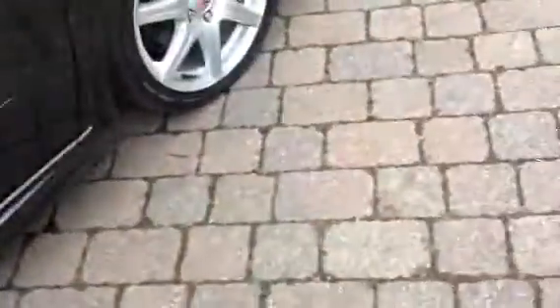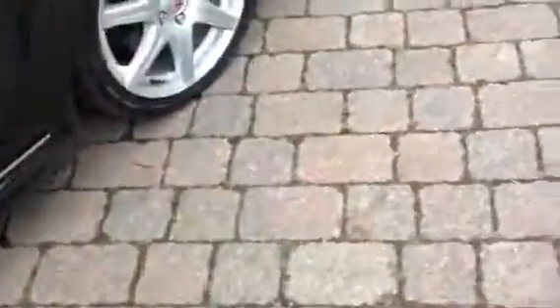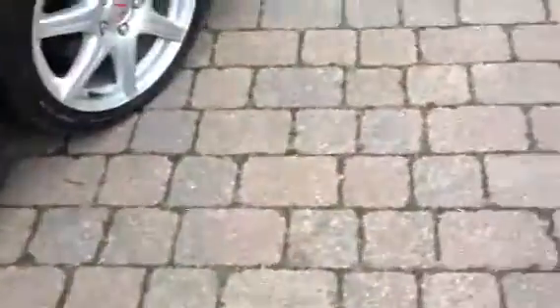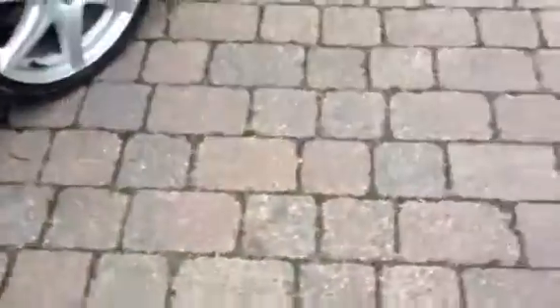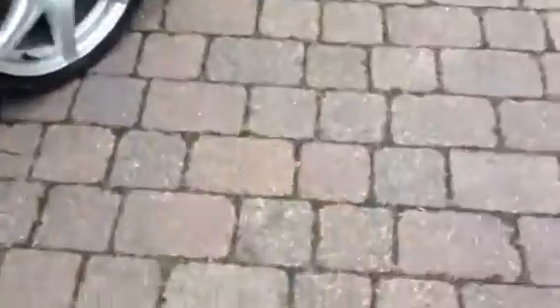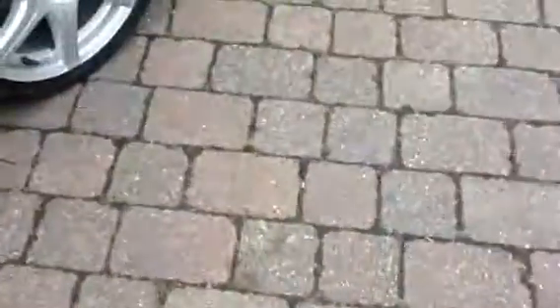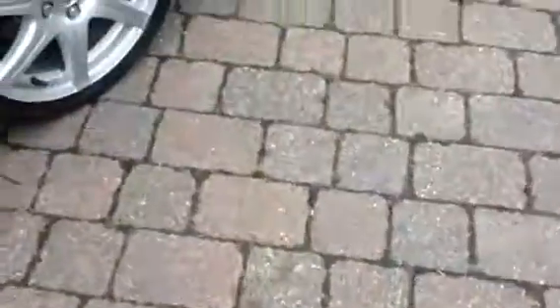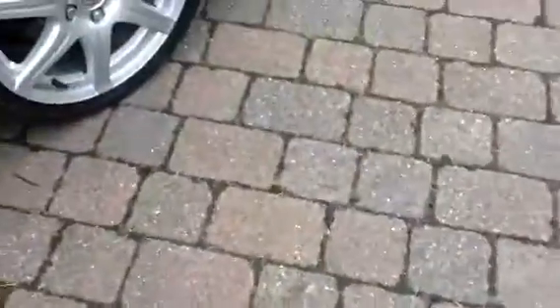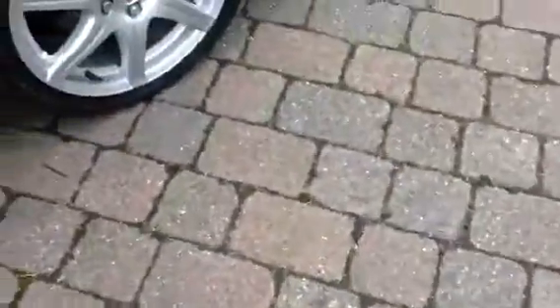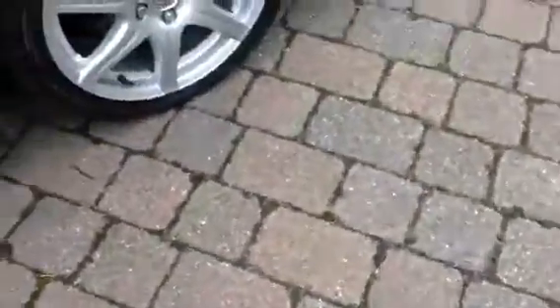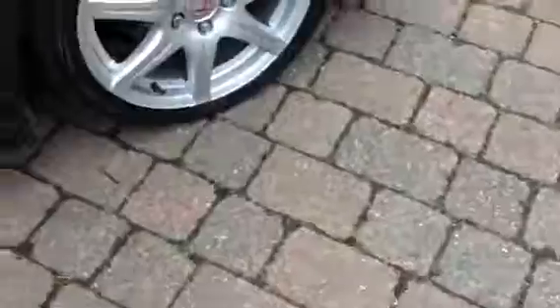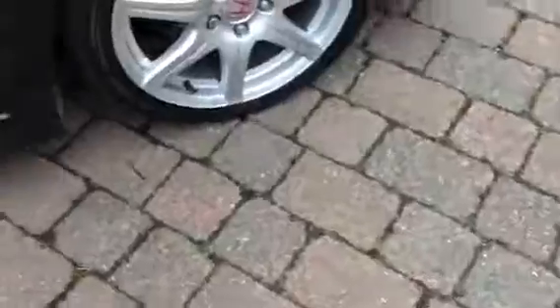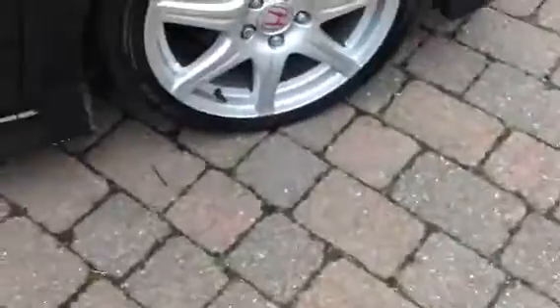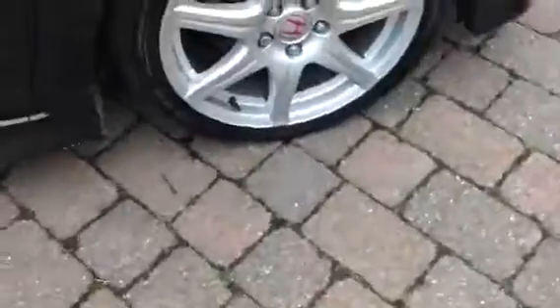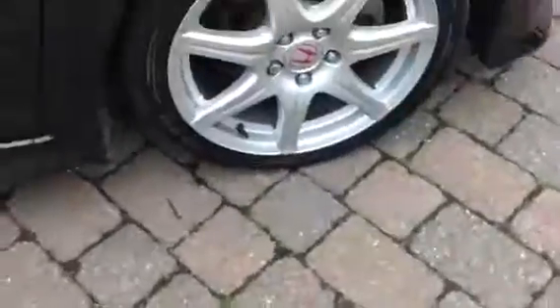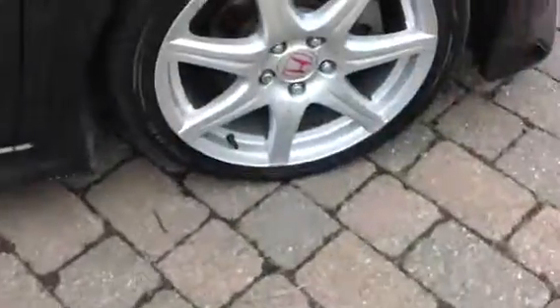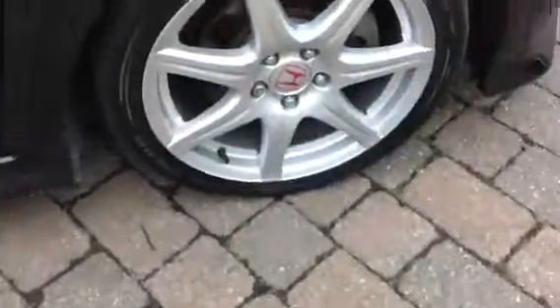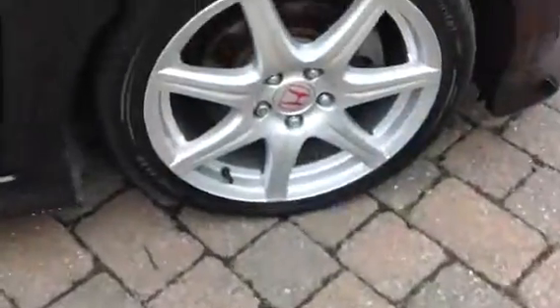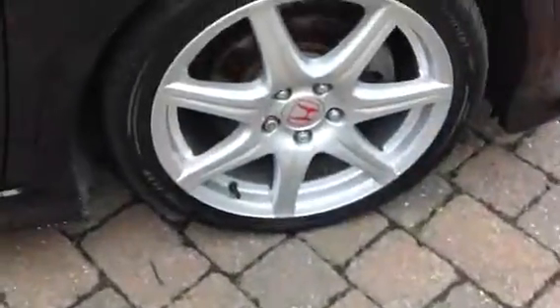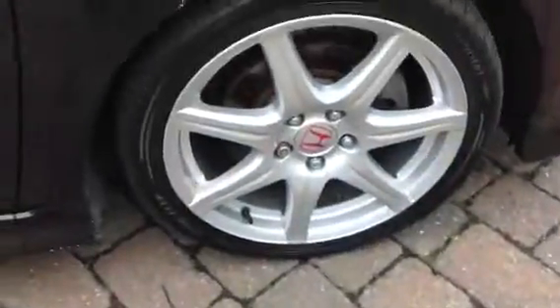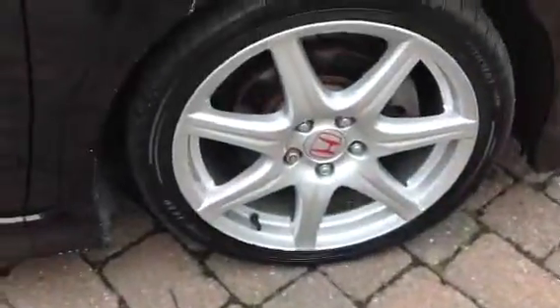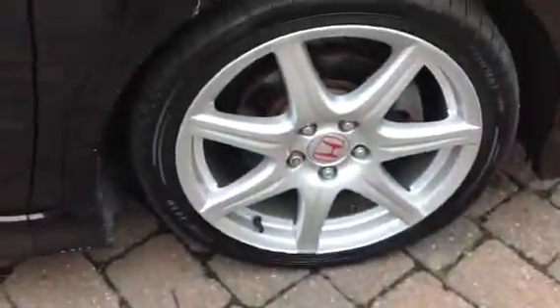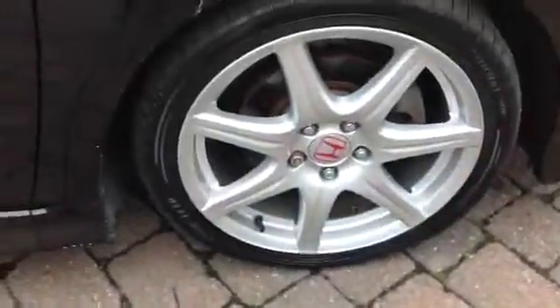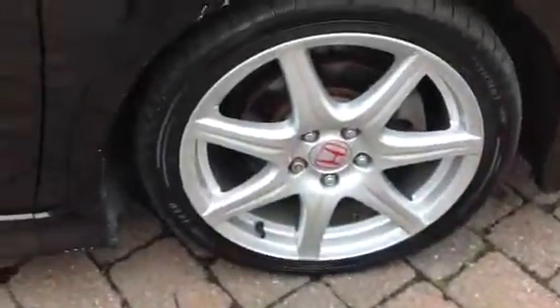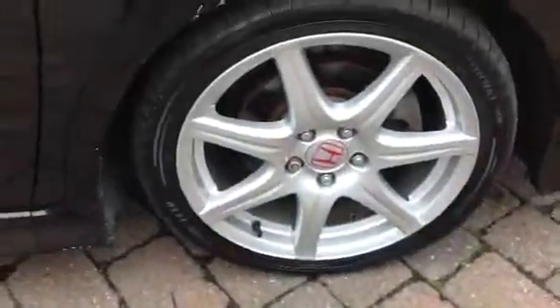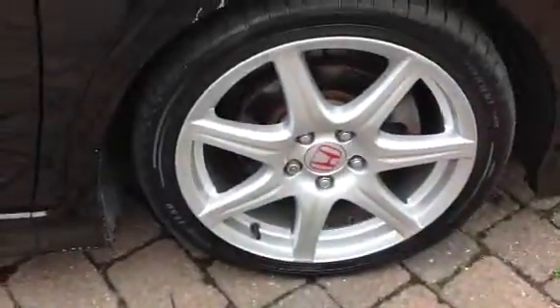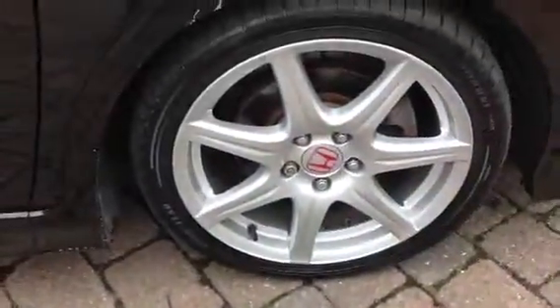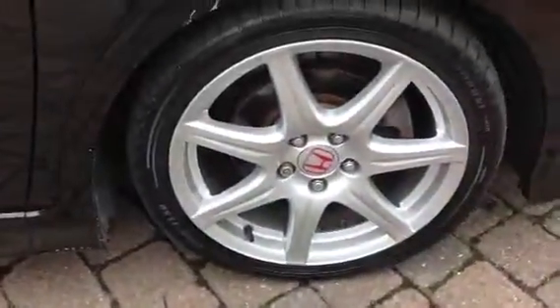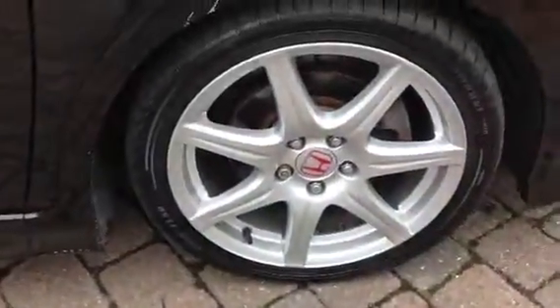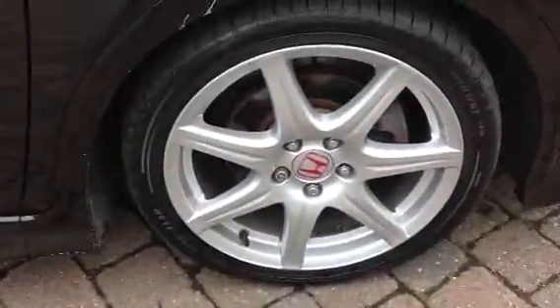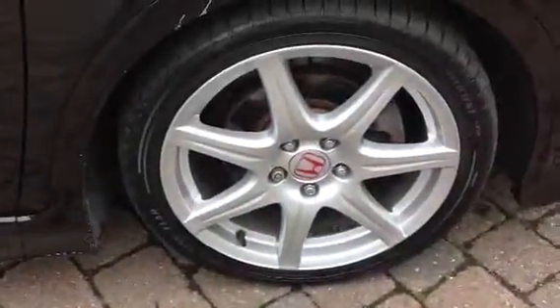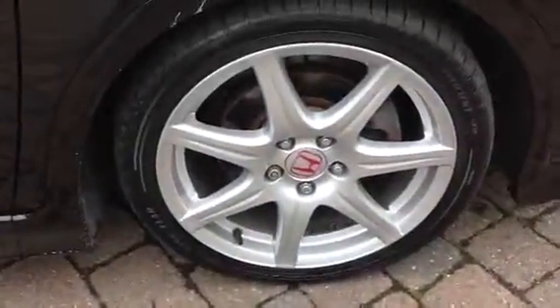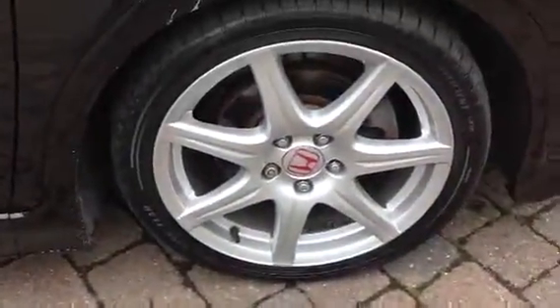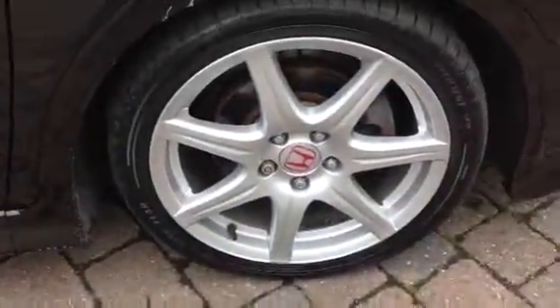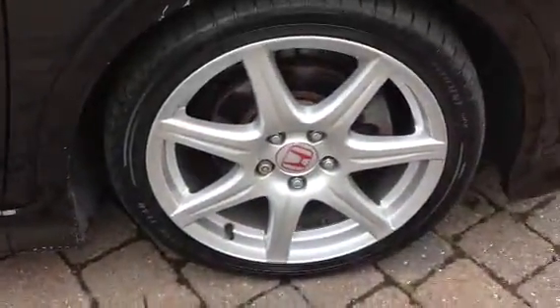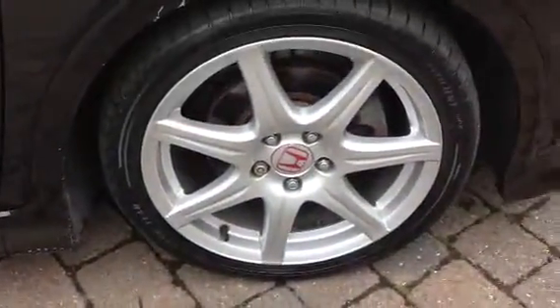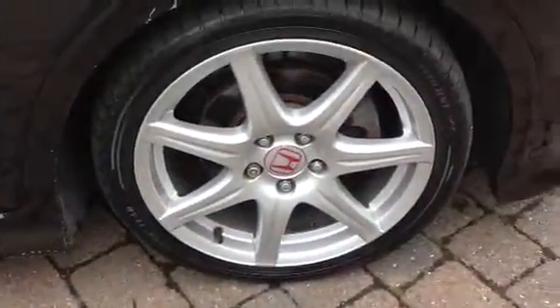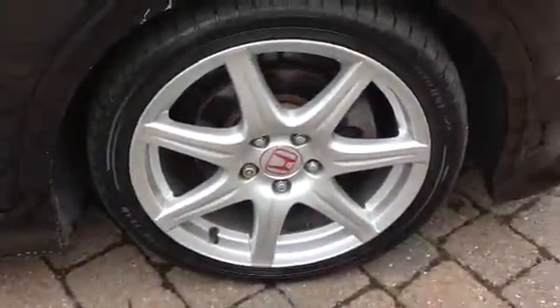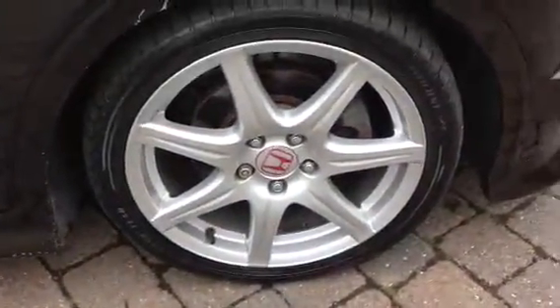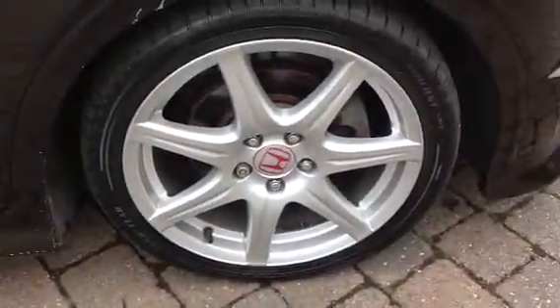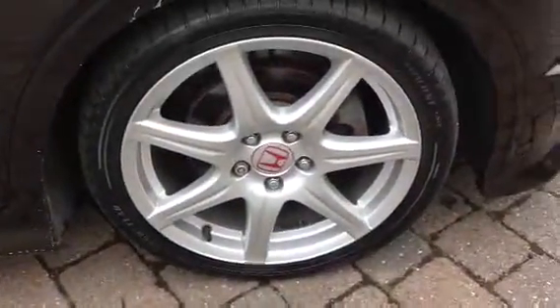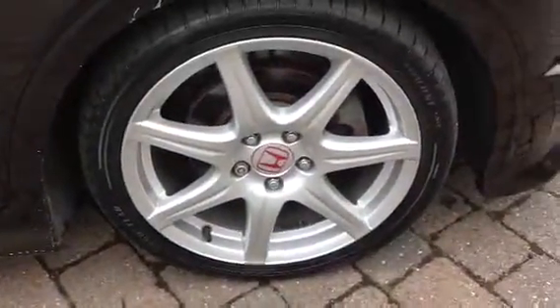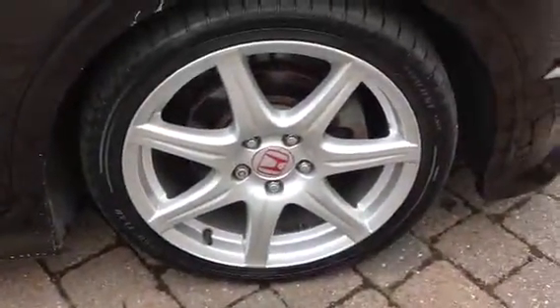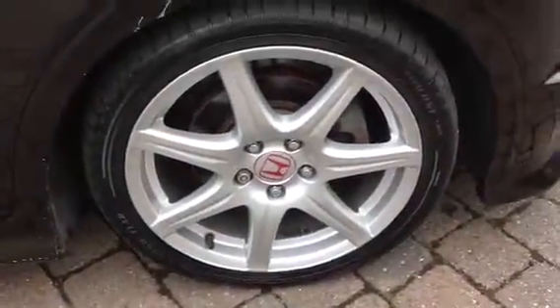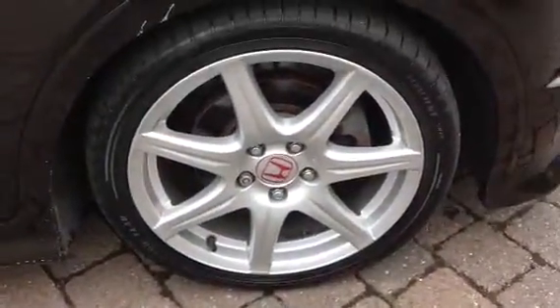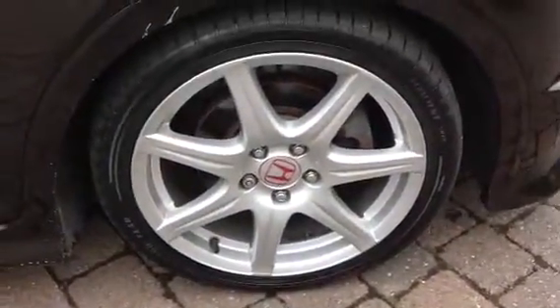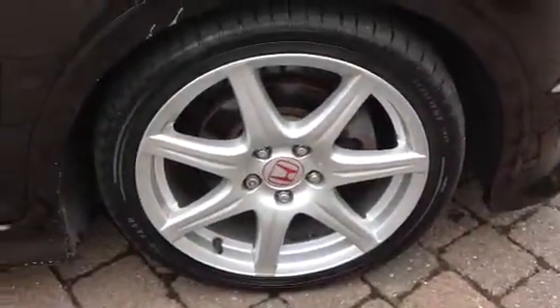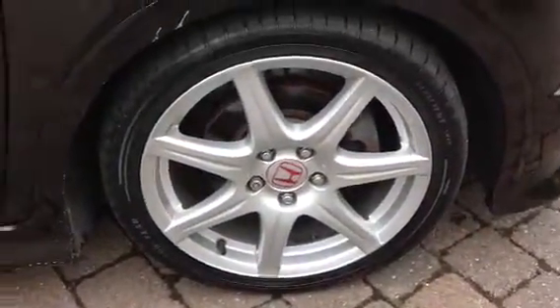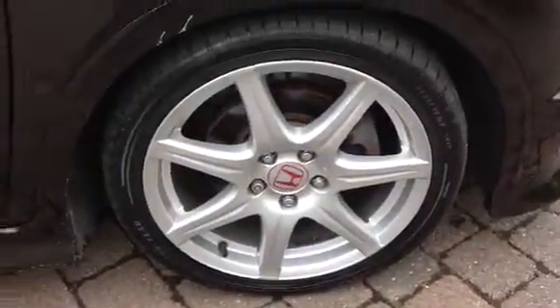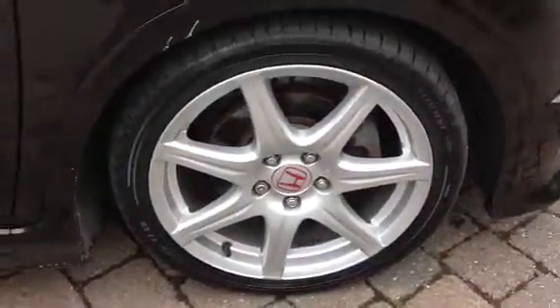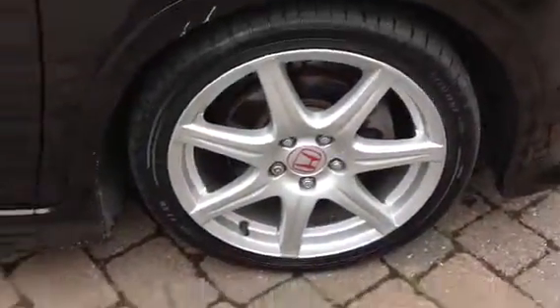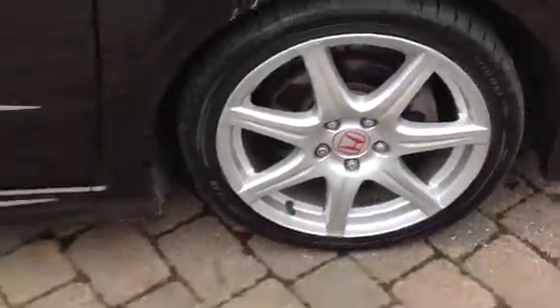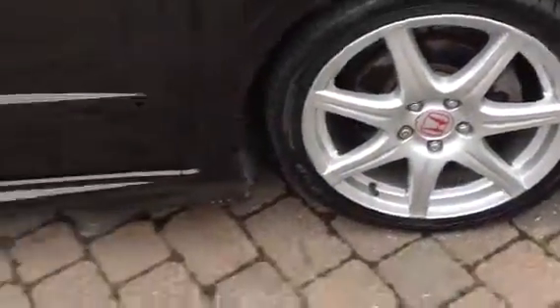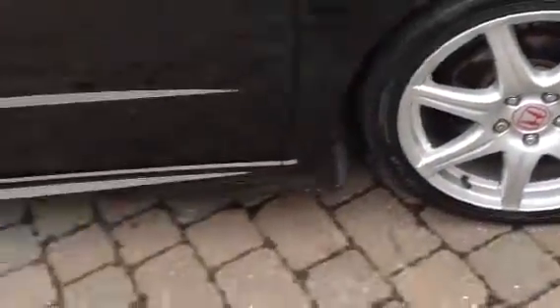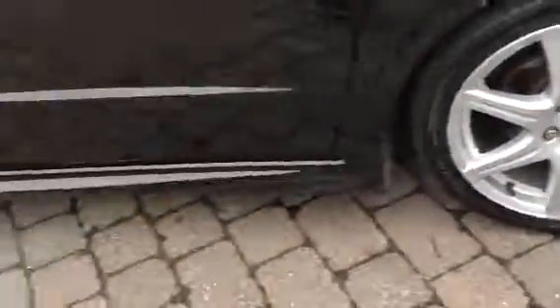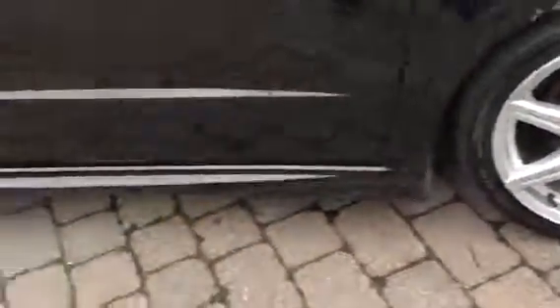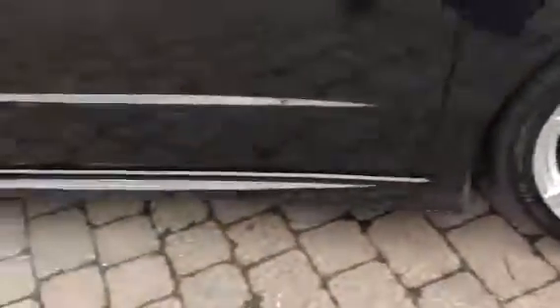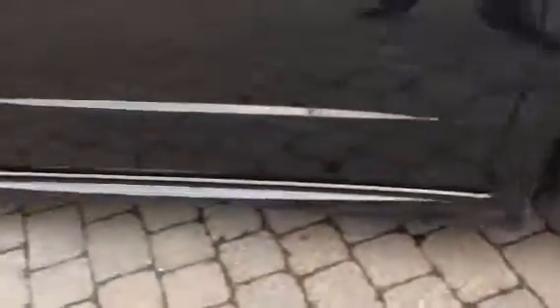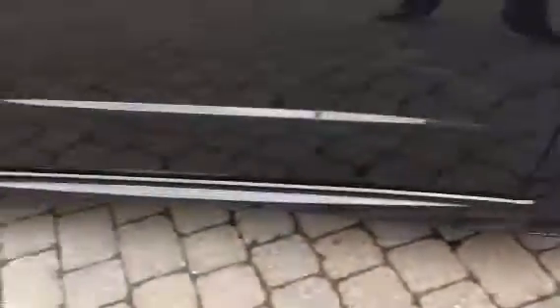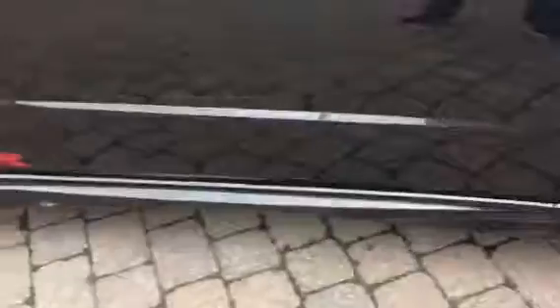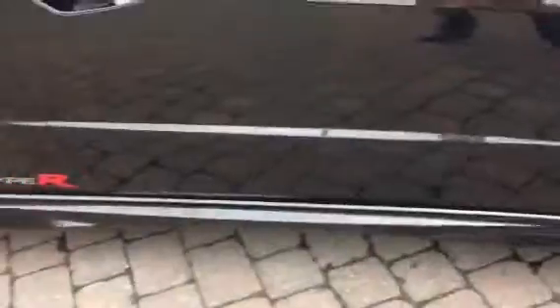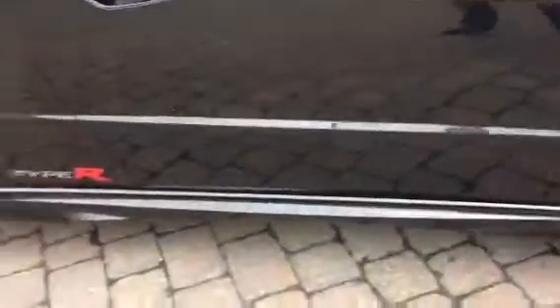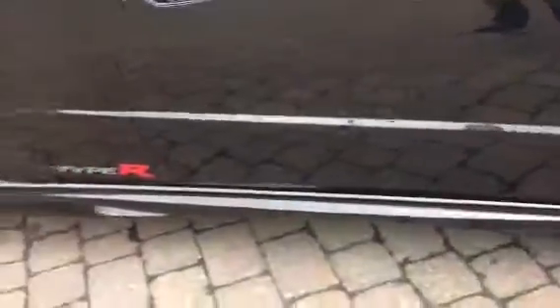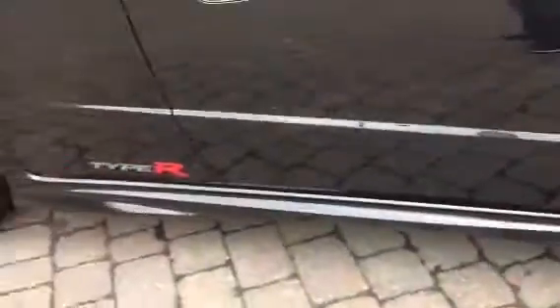The brakes on the front look quite new. There are no lips on the discs and the pads have got plenty of meat on them. Same with the backs really.